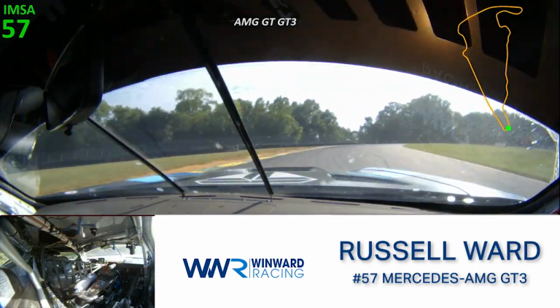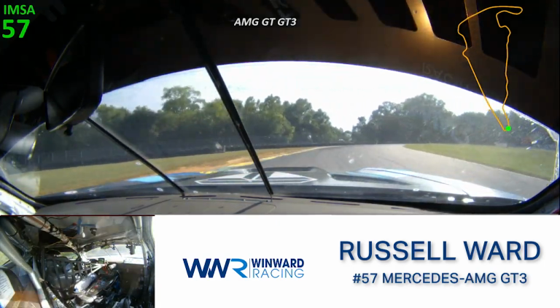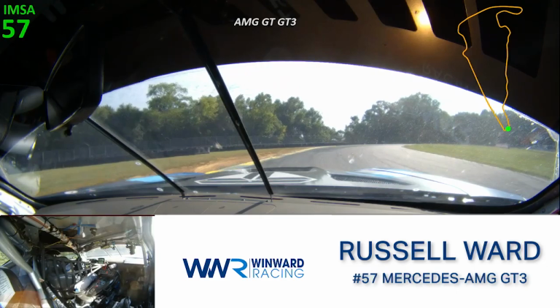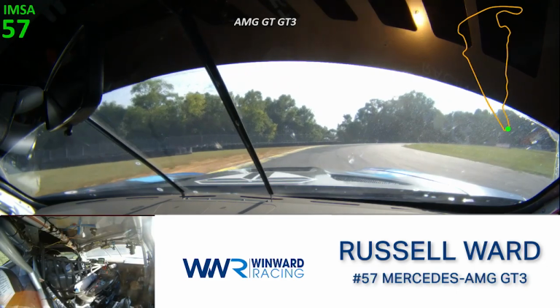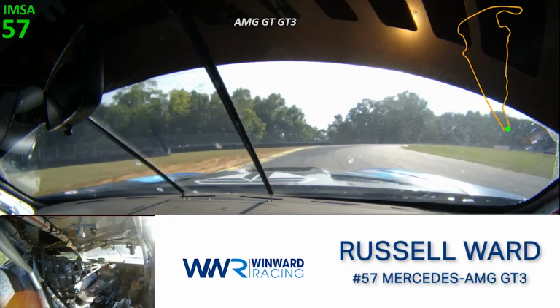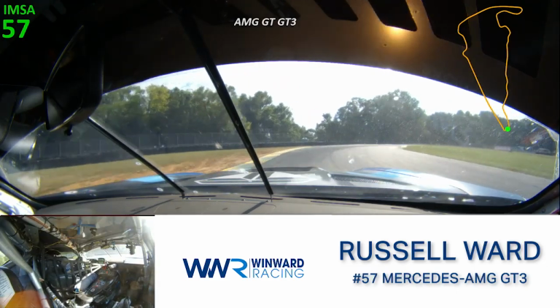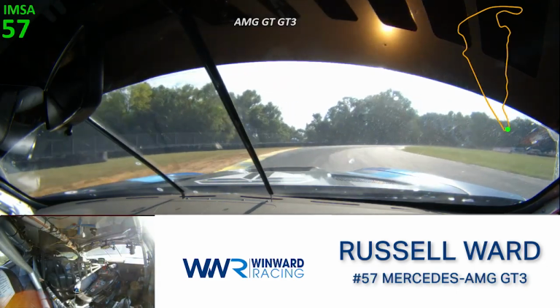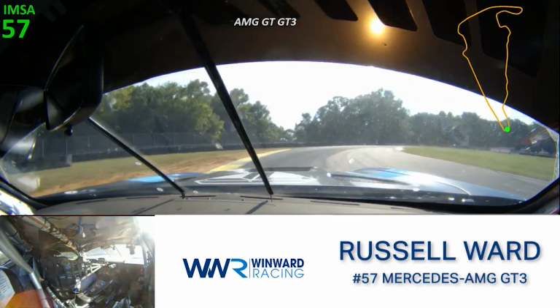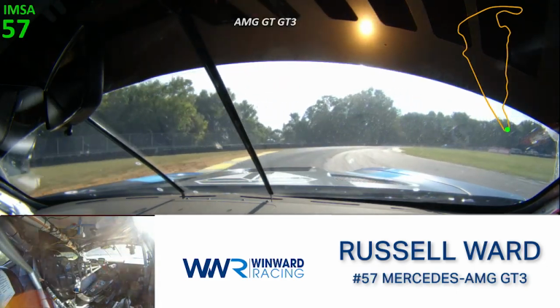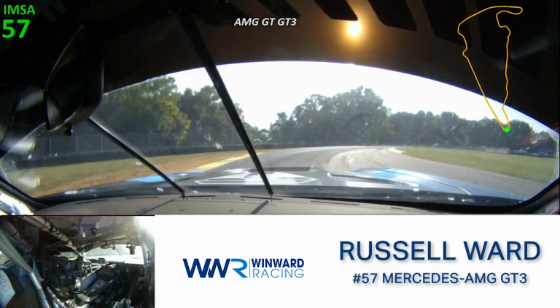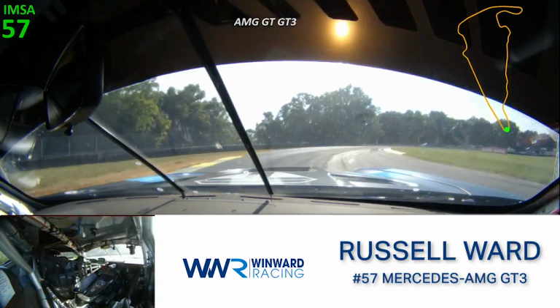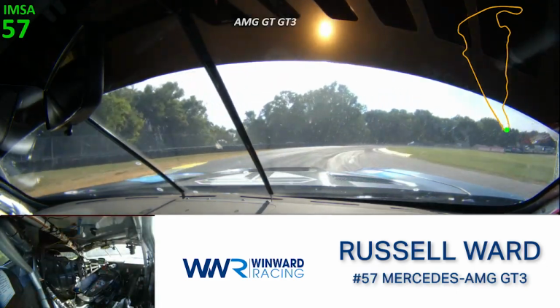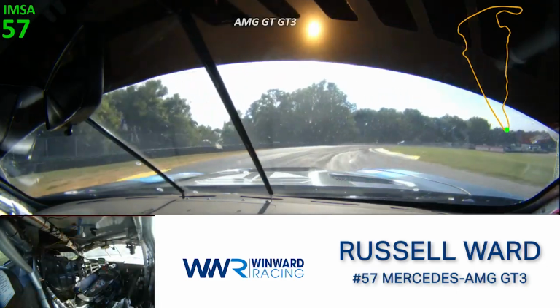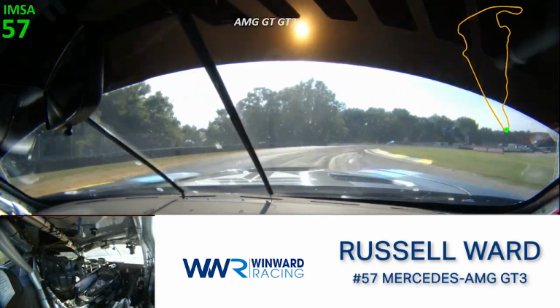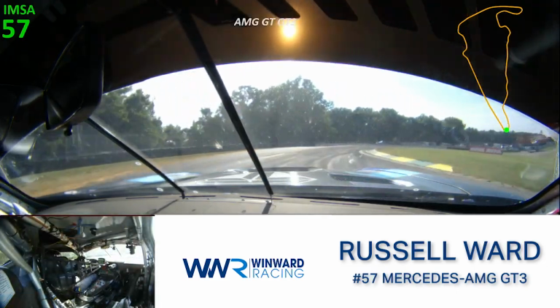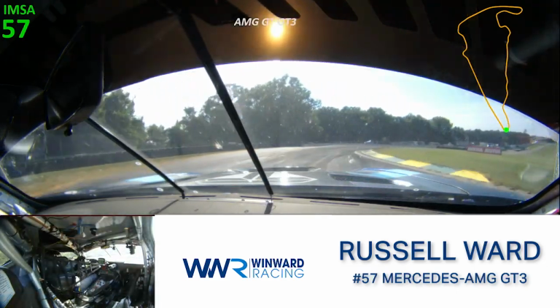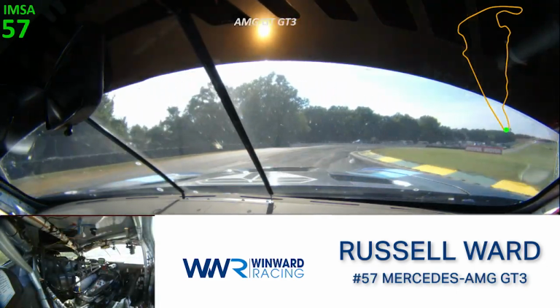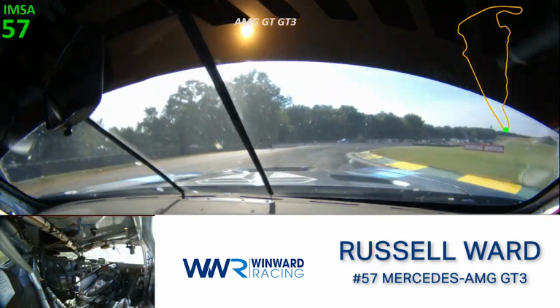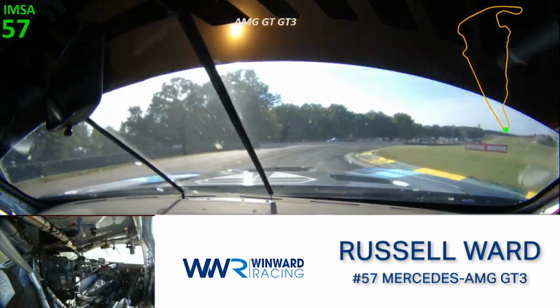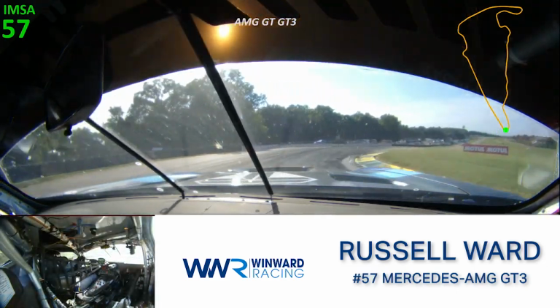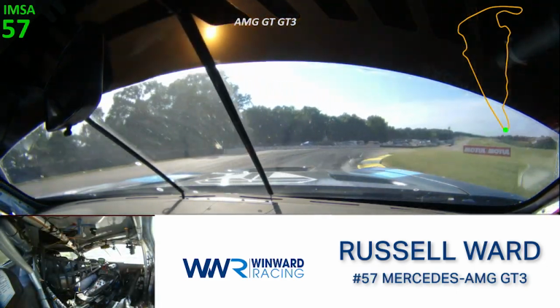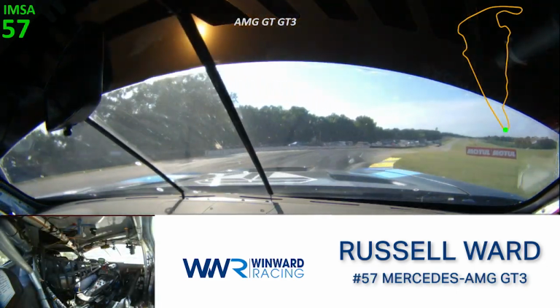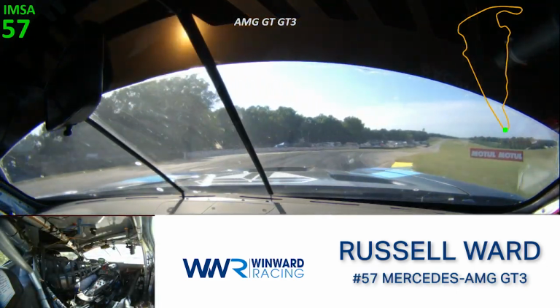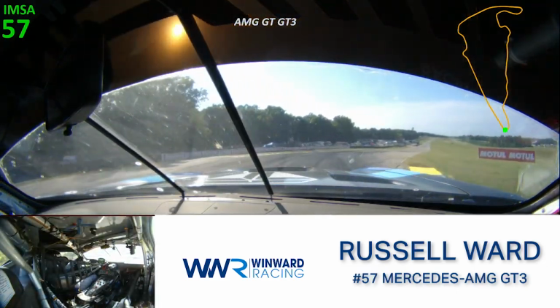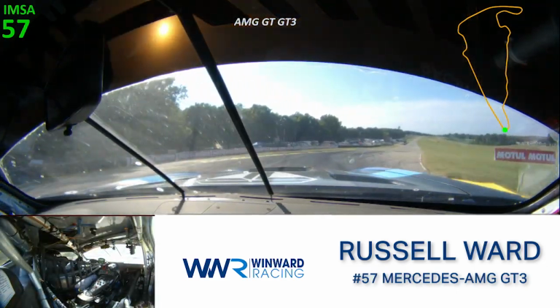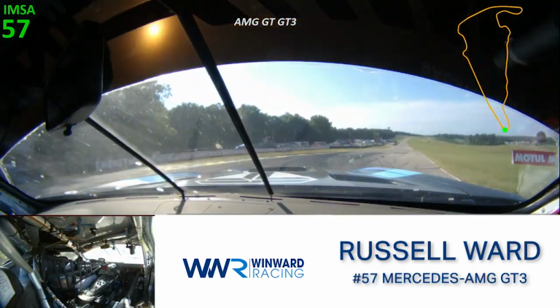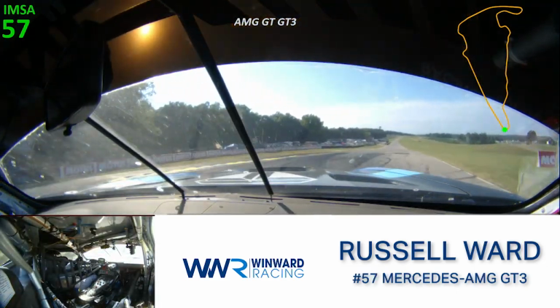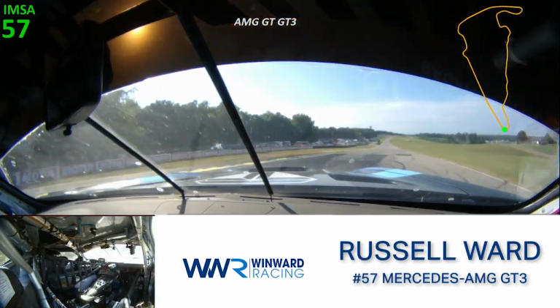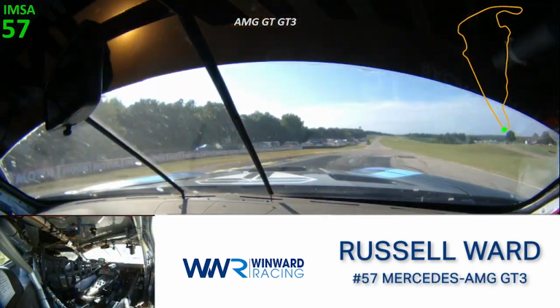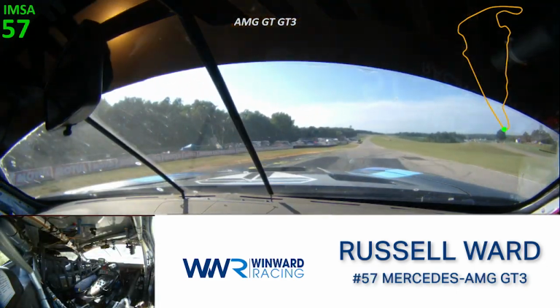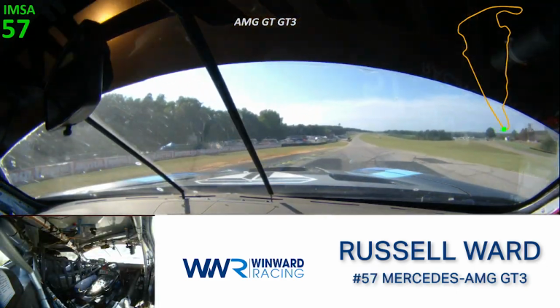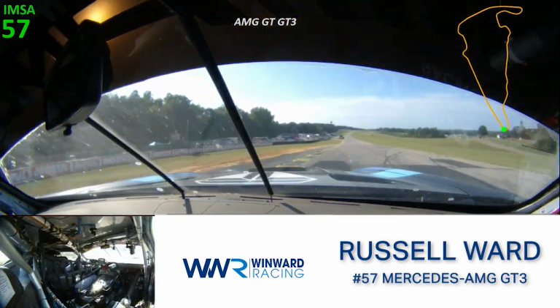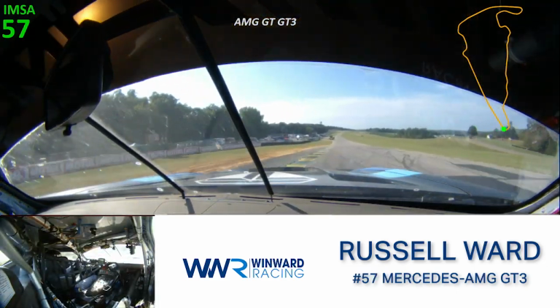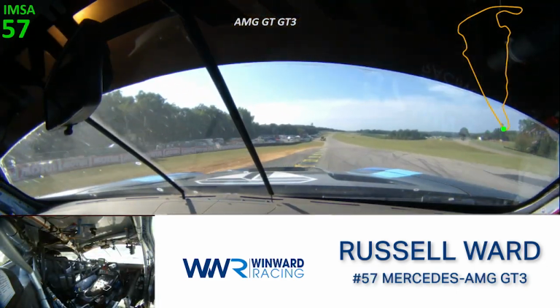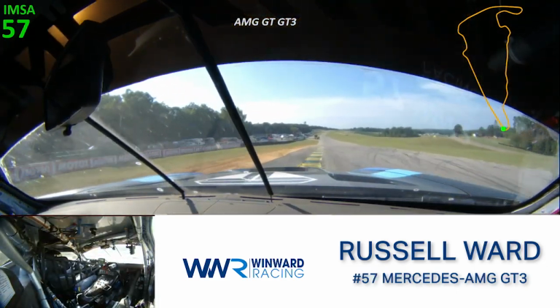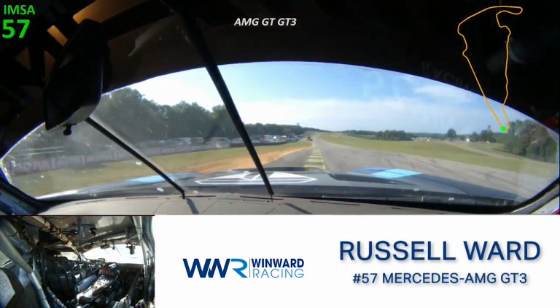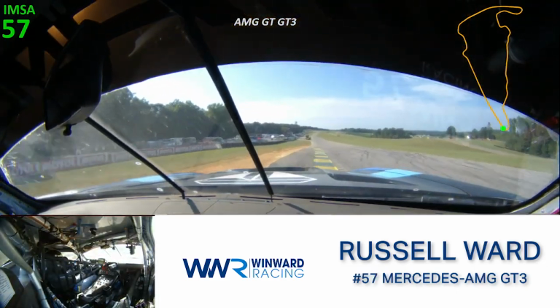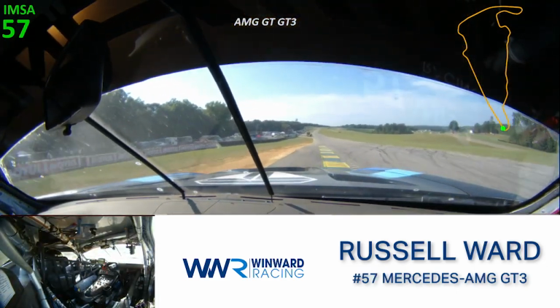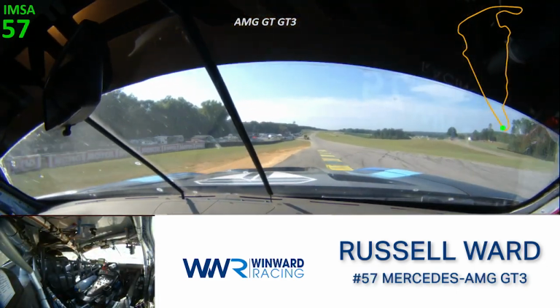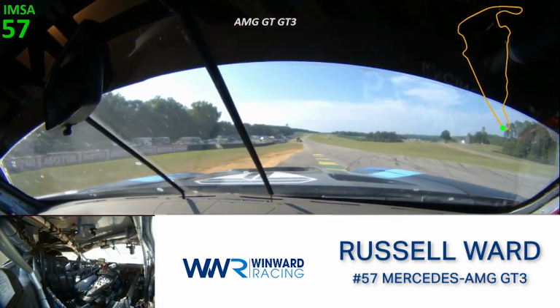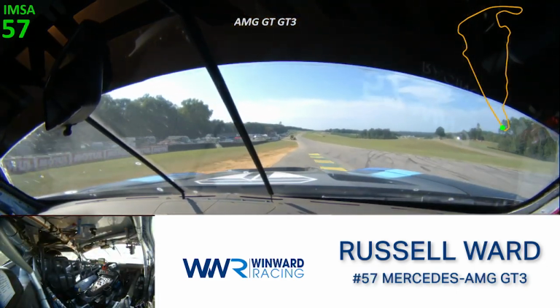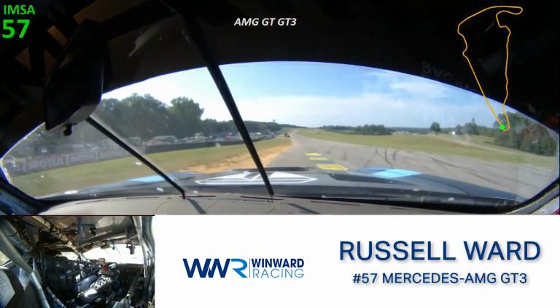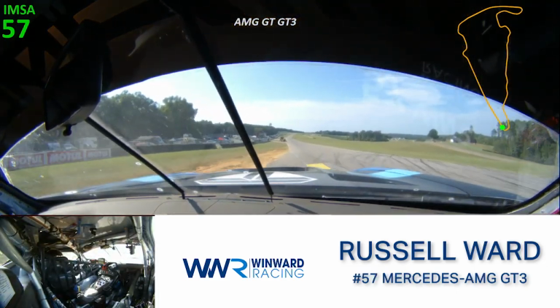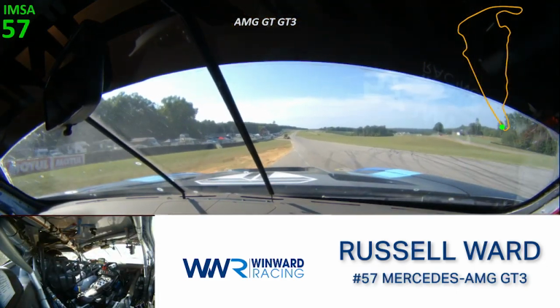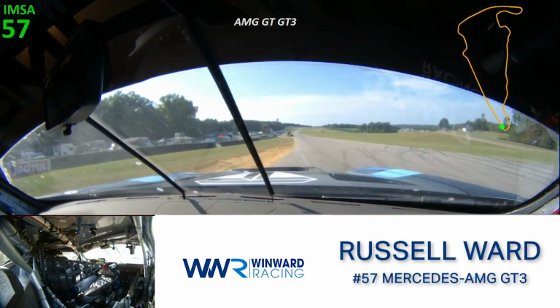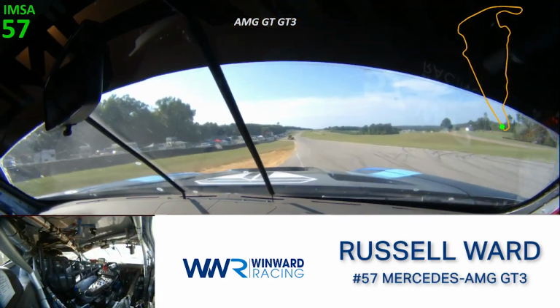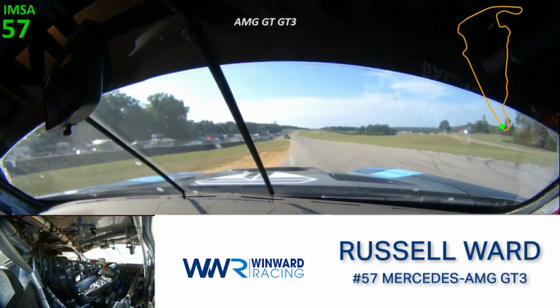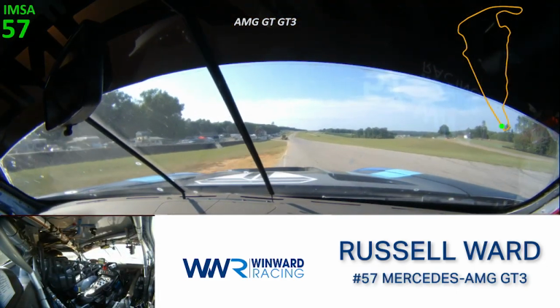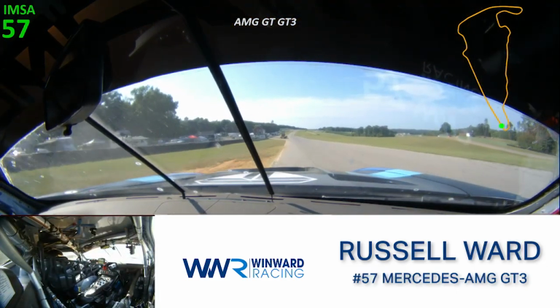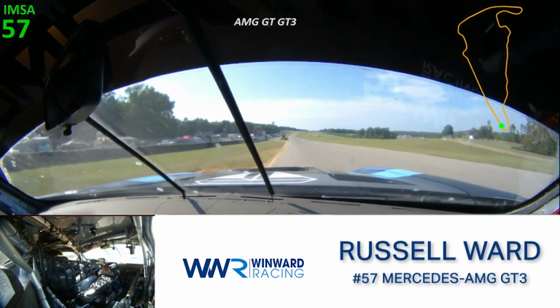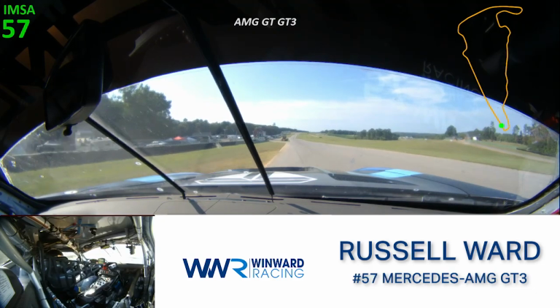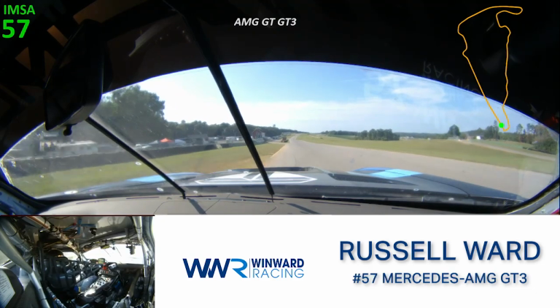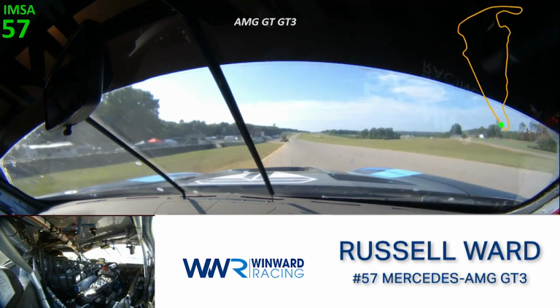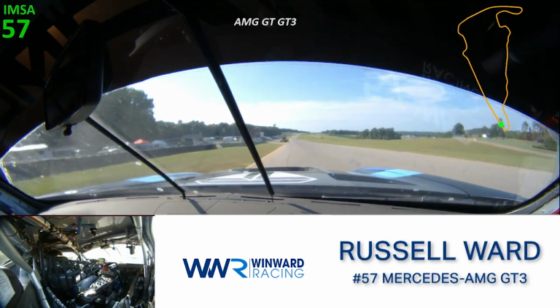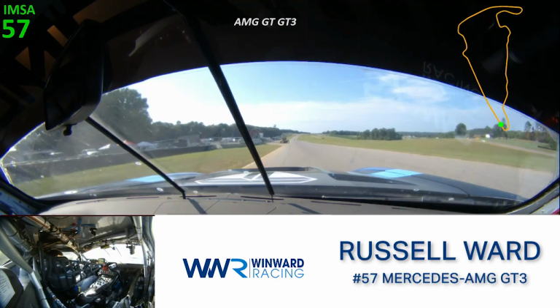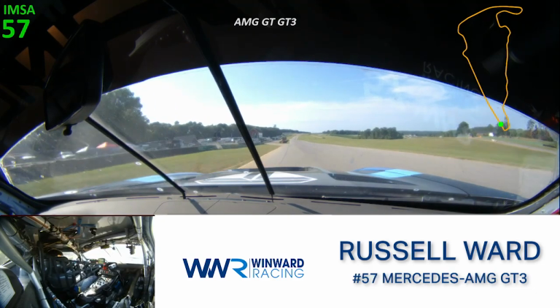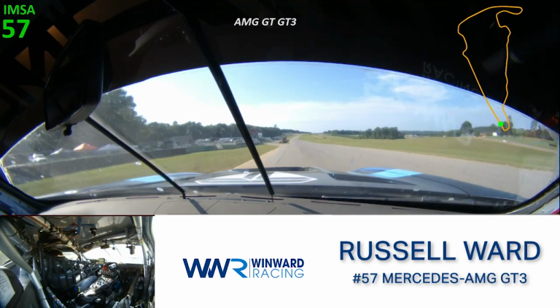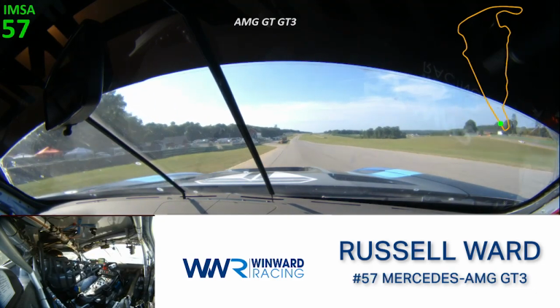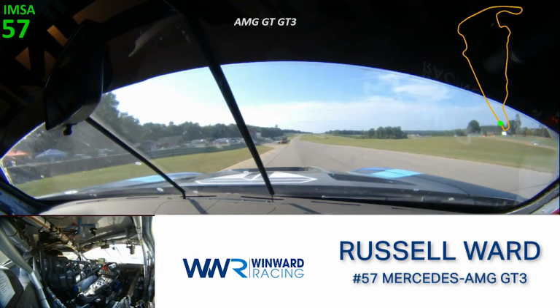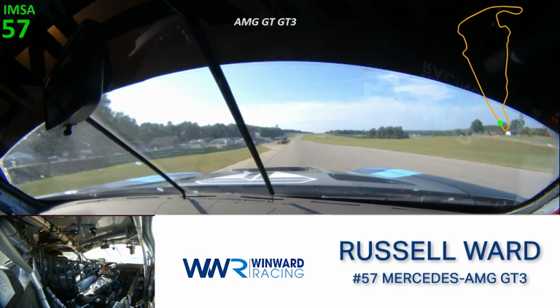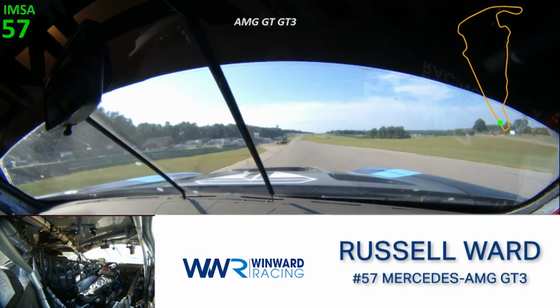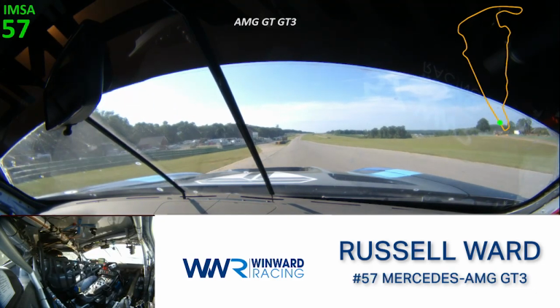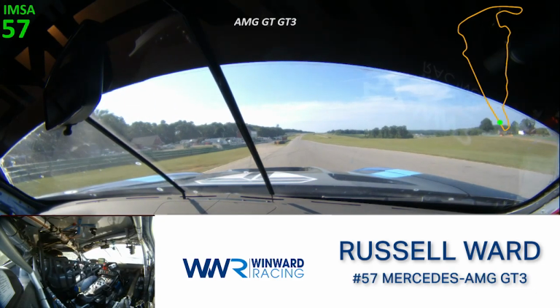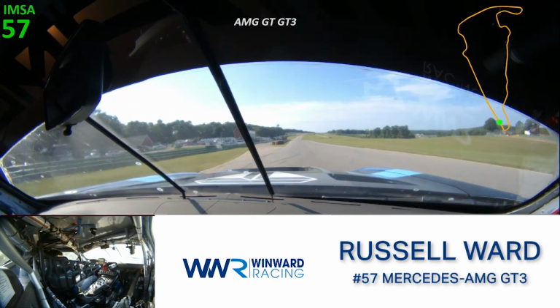Braking into Oak Tree, carry the speed as late as you can. Just miss that curb and then get a good exit.